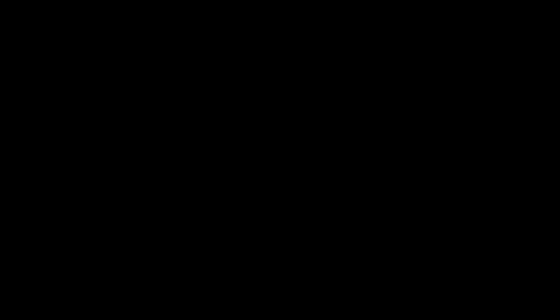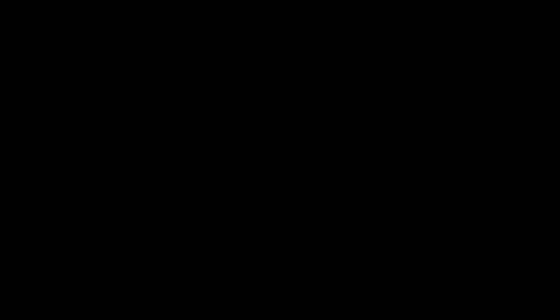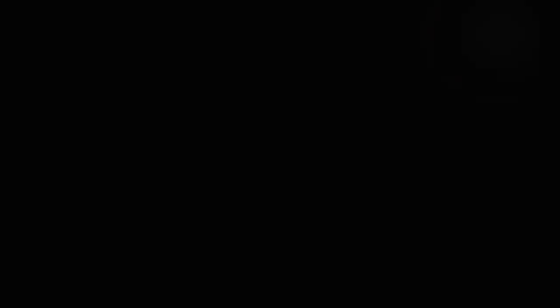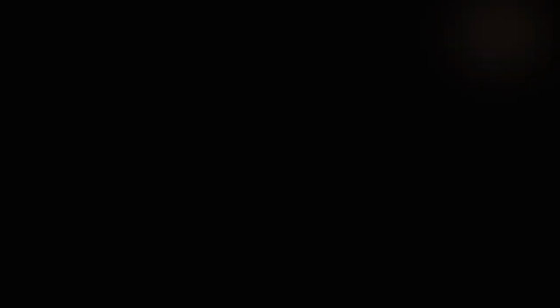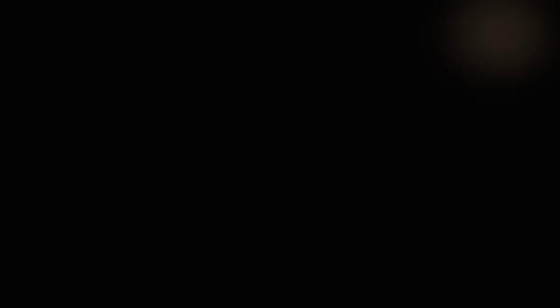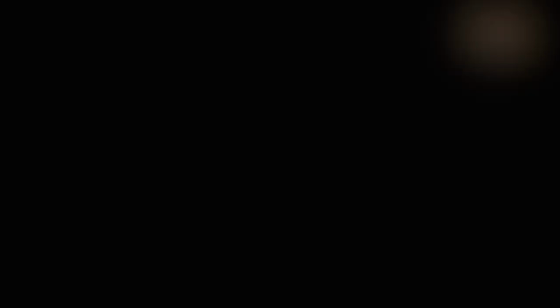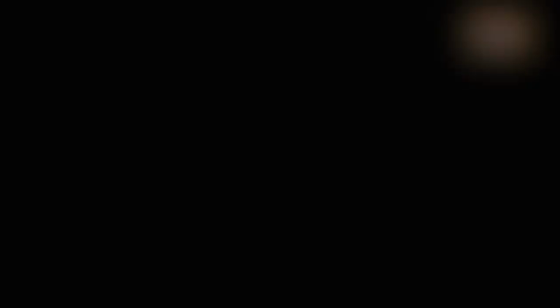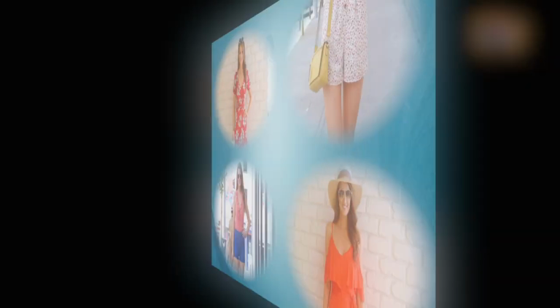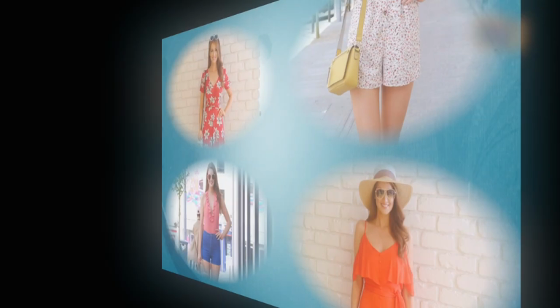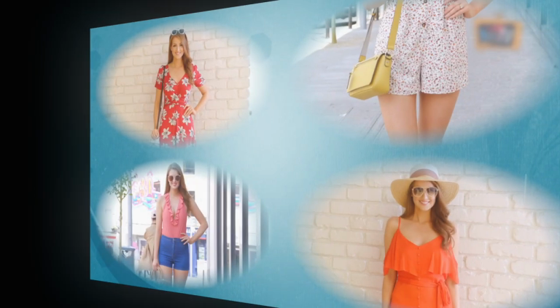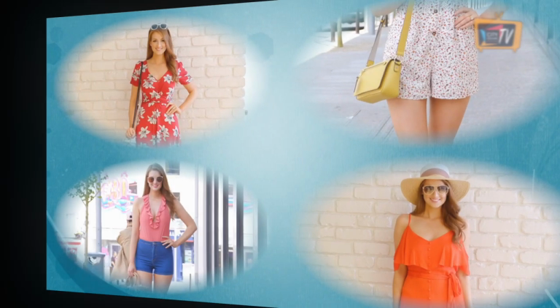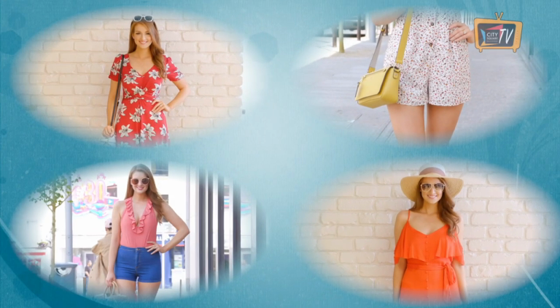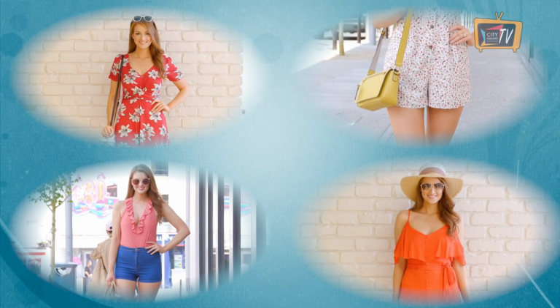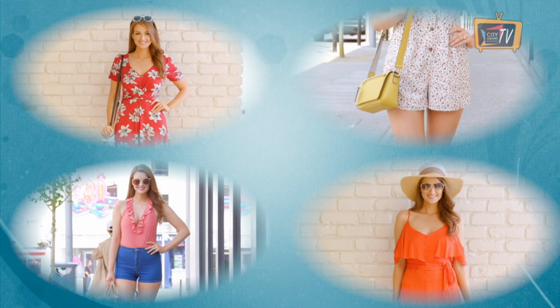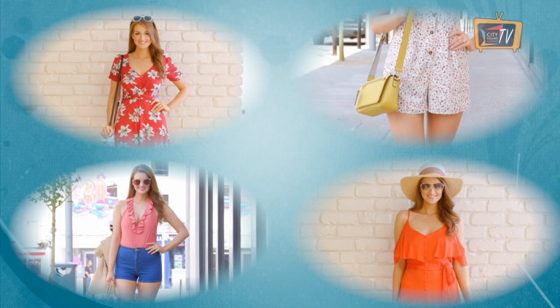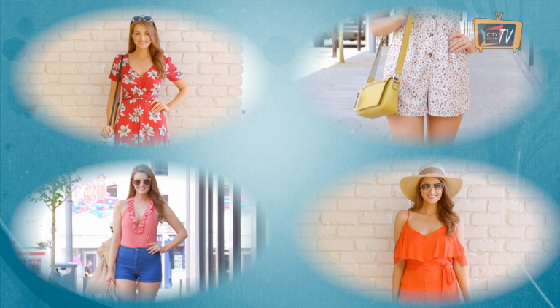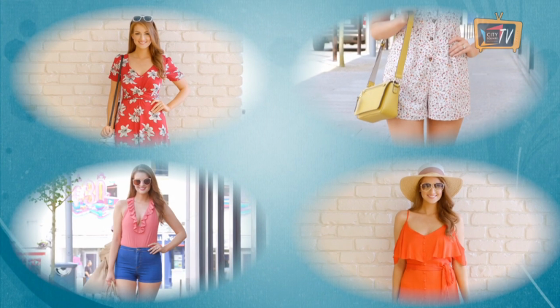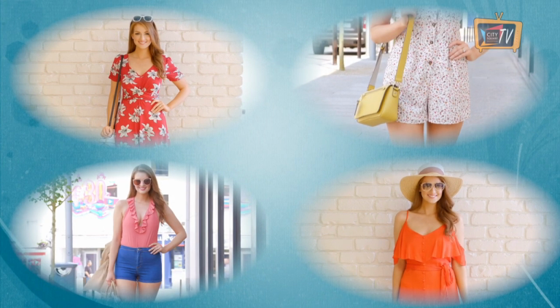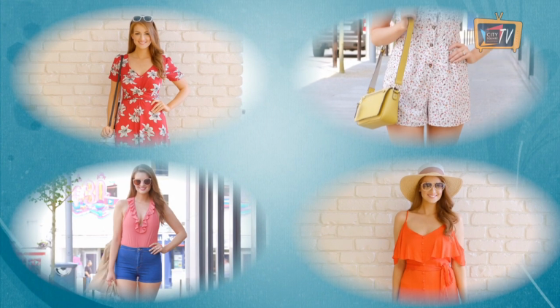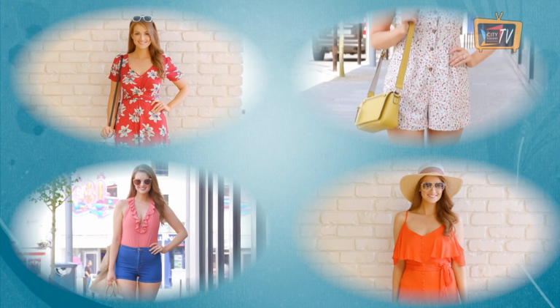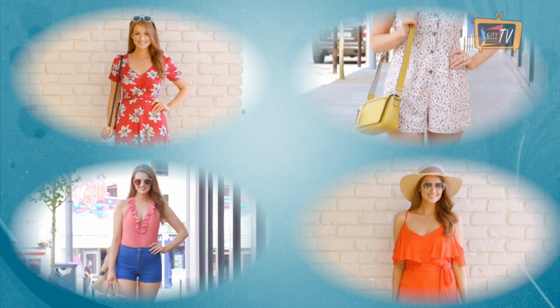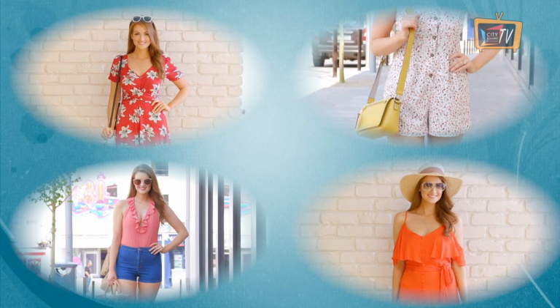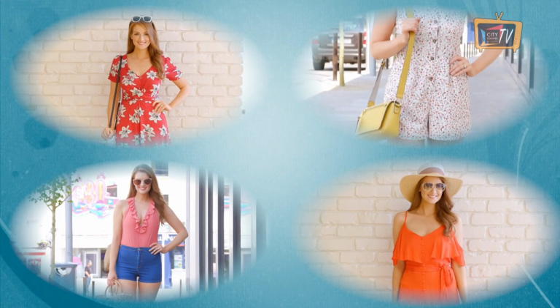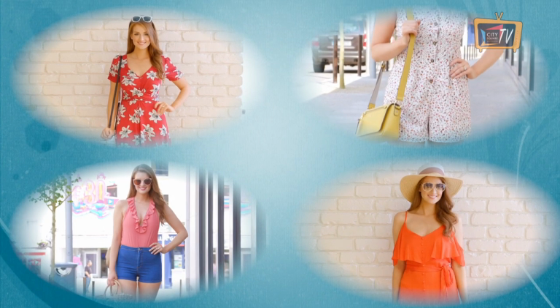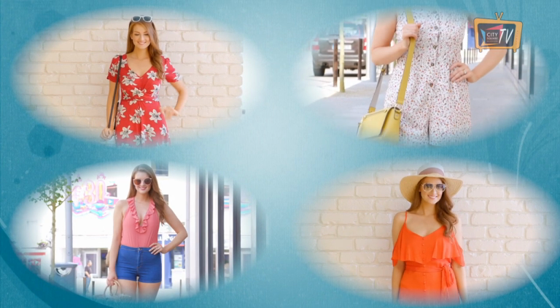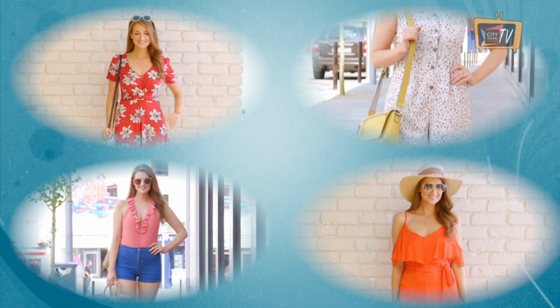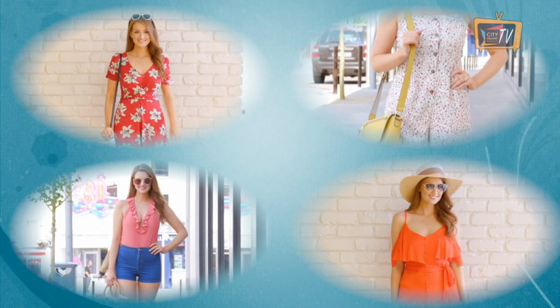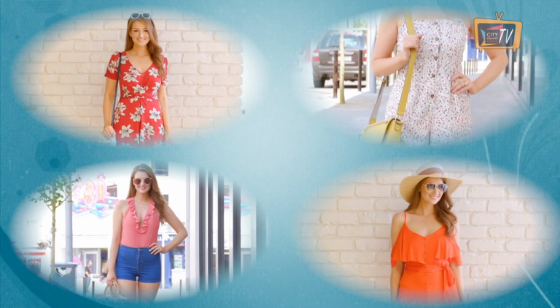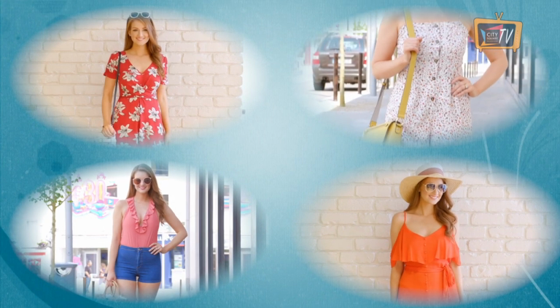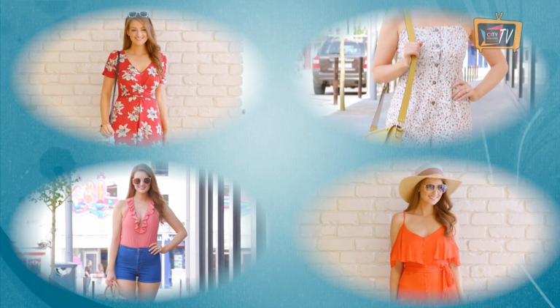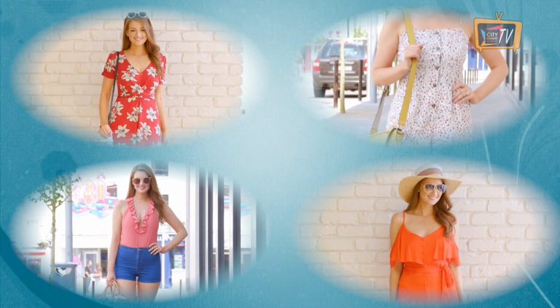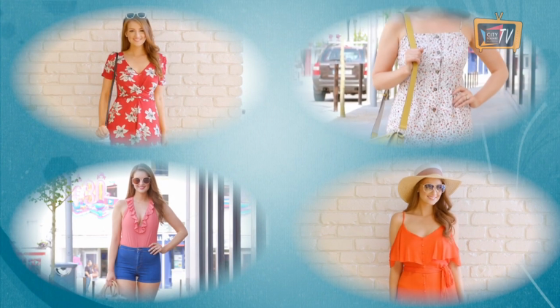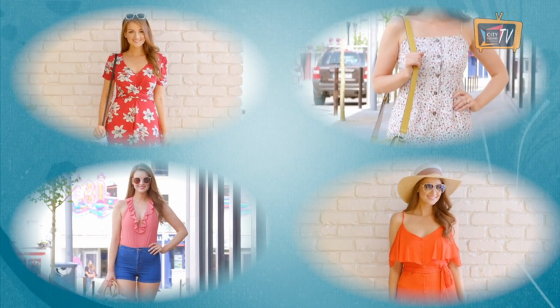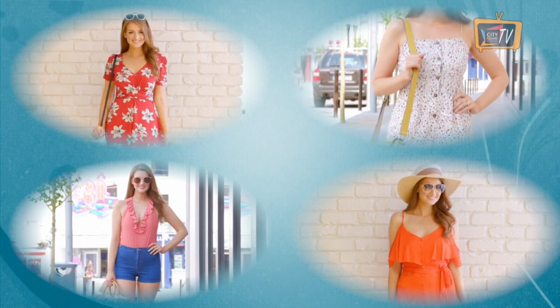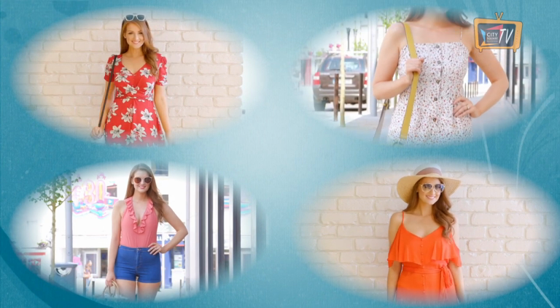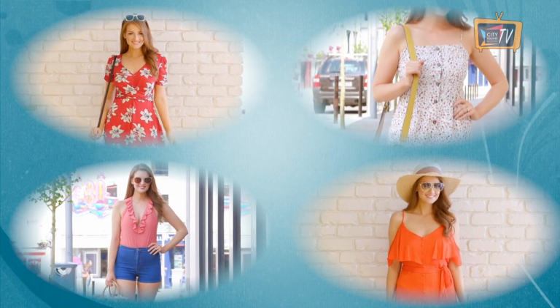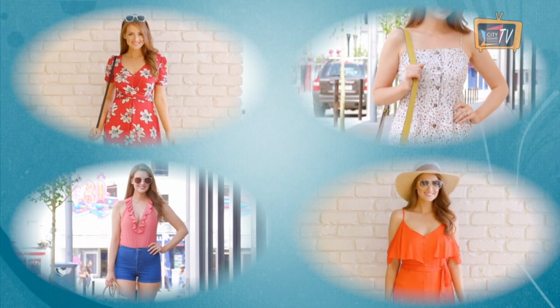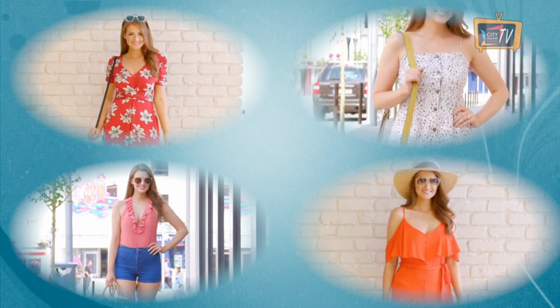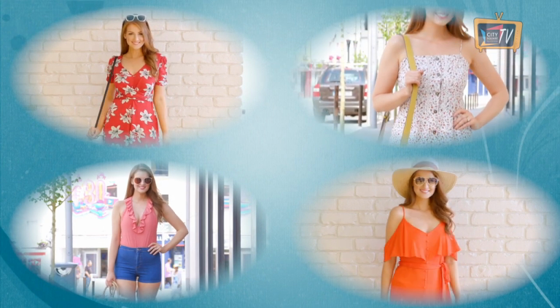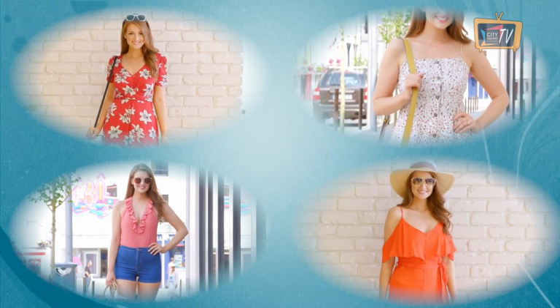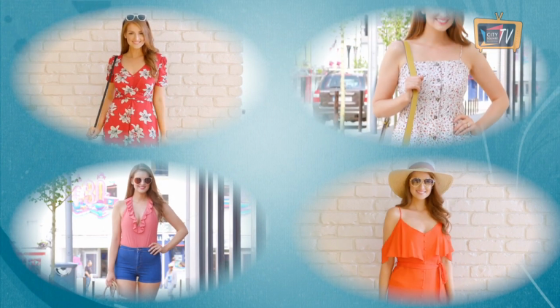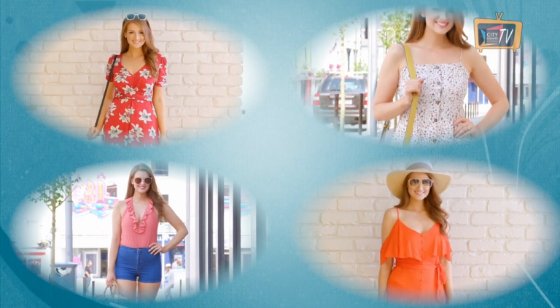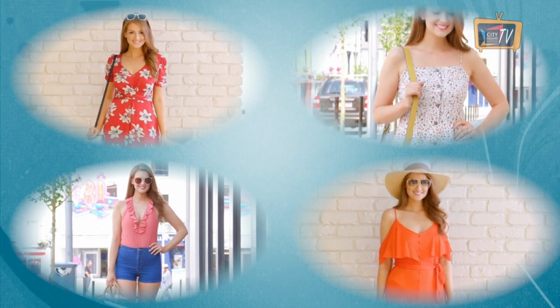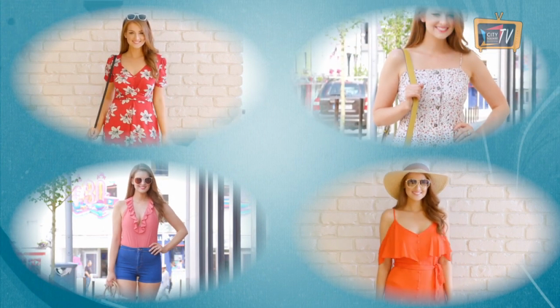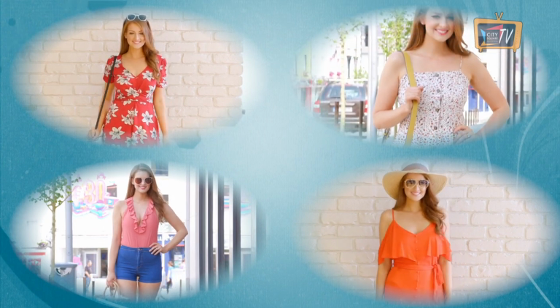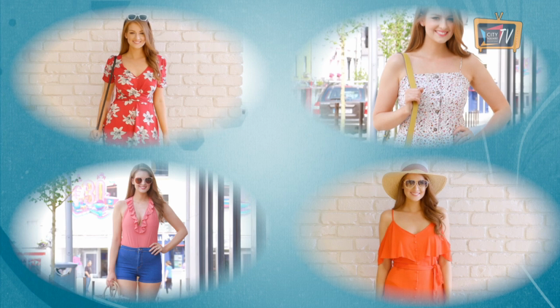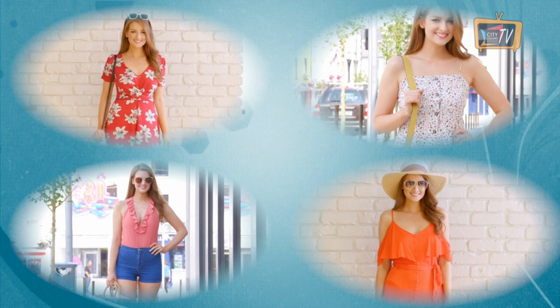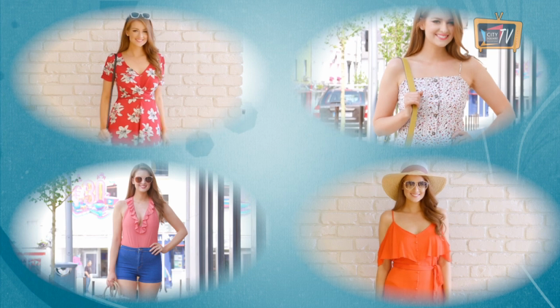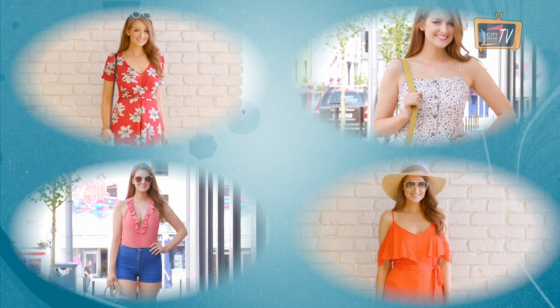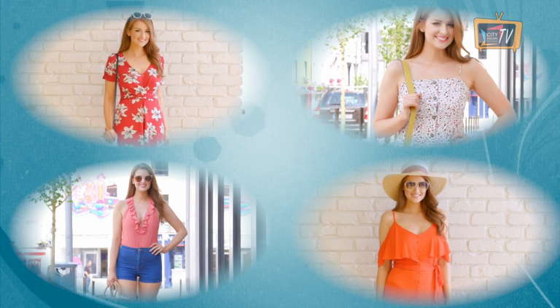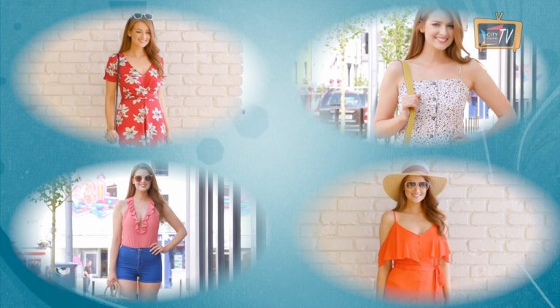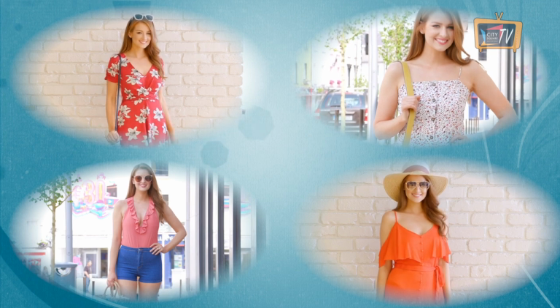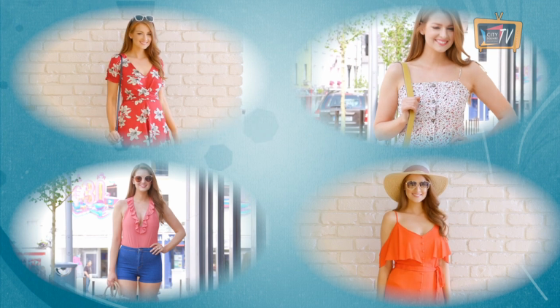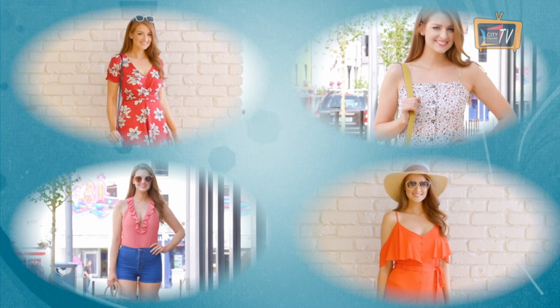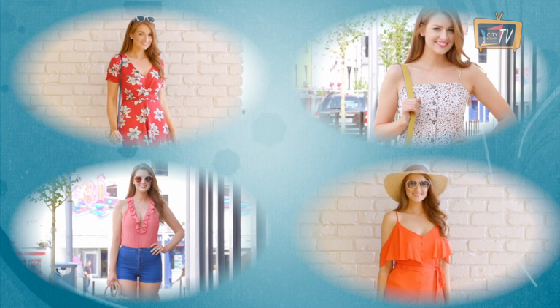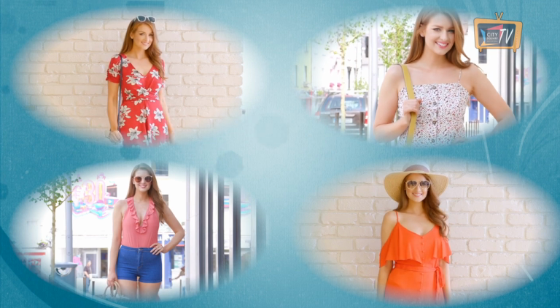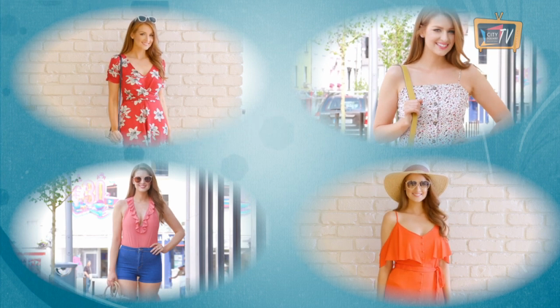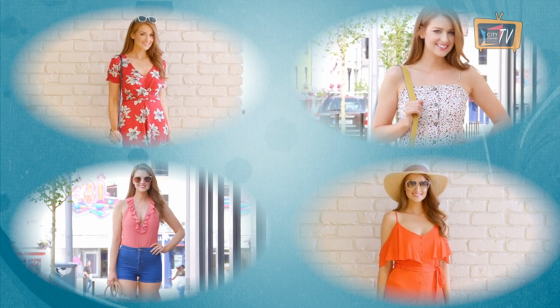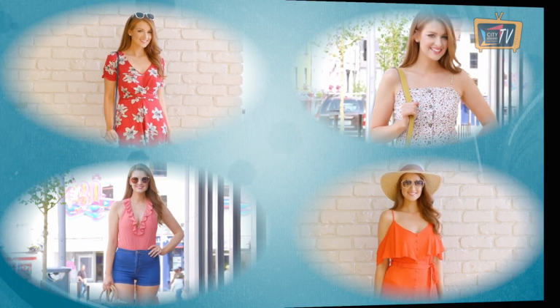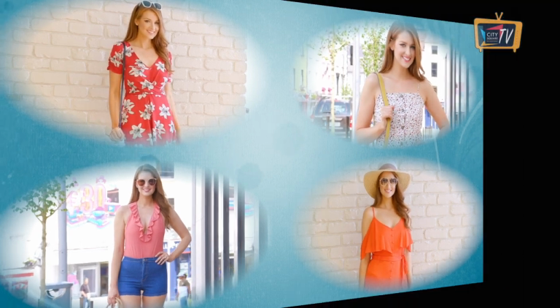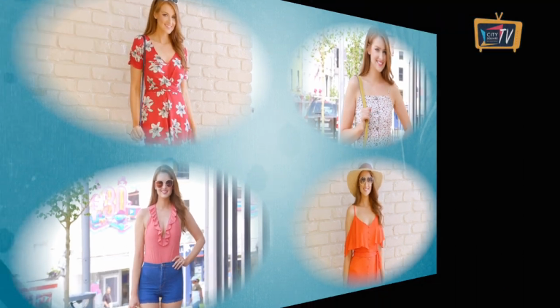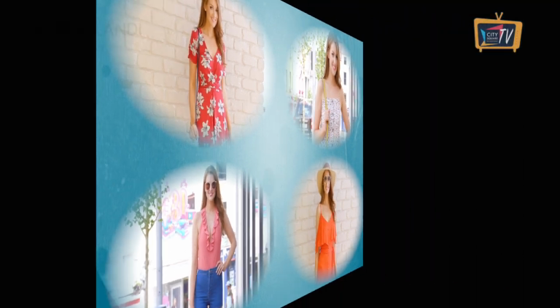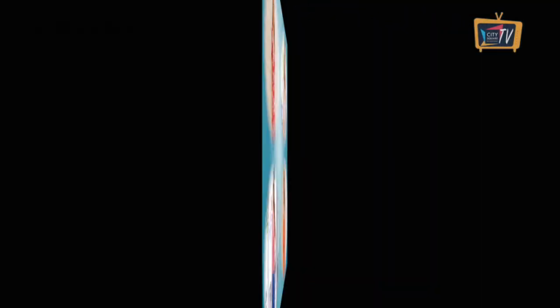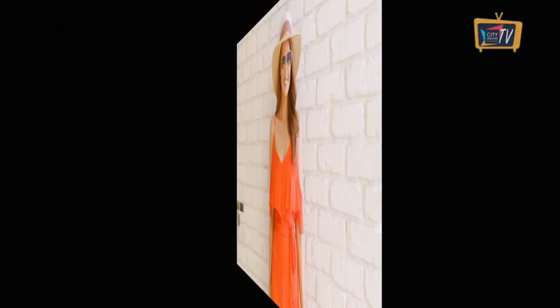Hi, I'm Lisa Kavanagh. The shops are packed full of gorgeous clothes for your summer holidays, so I've picked out some of my favourites. Let's take a look.